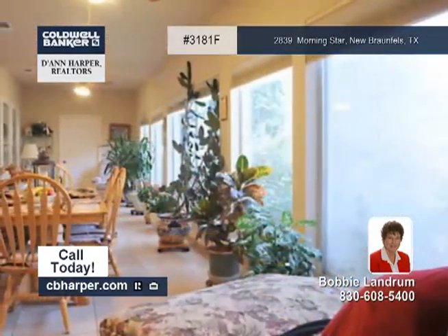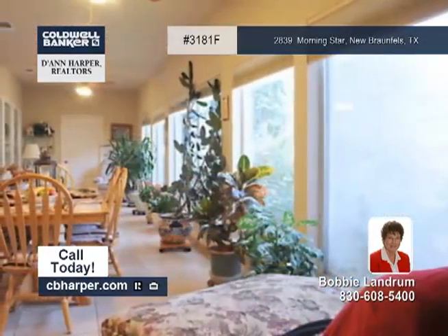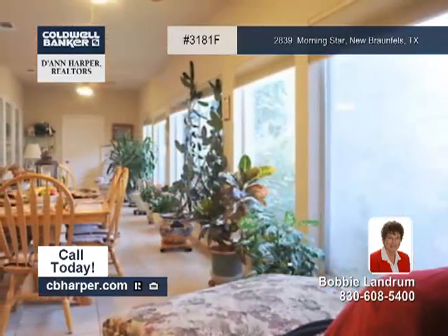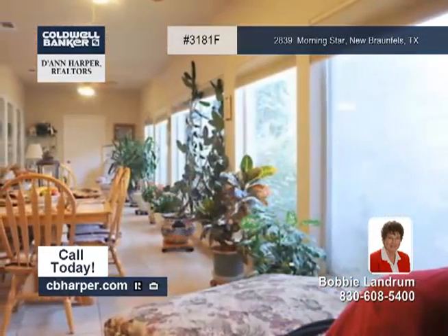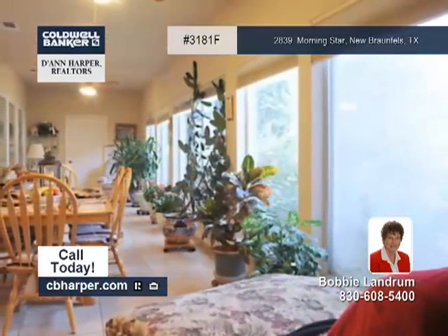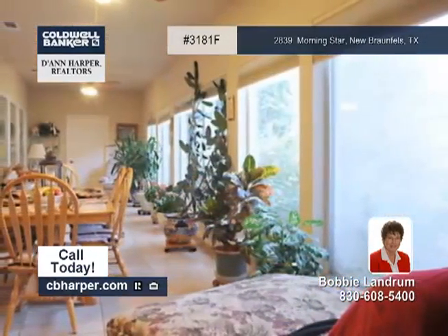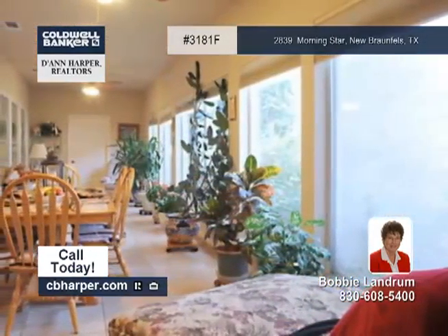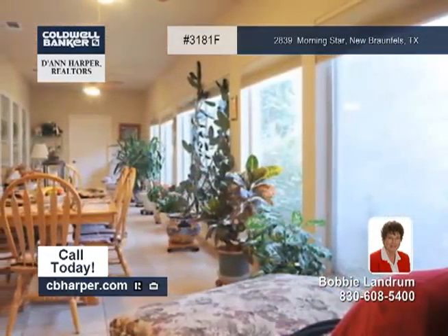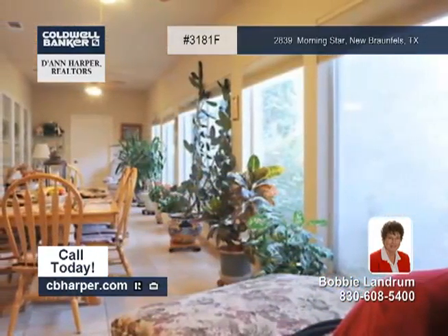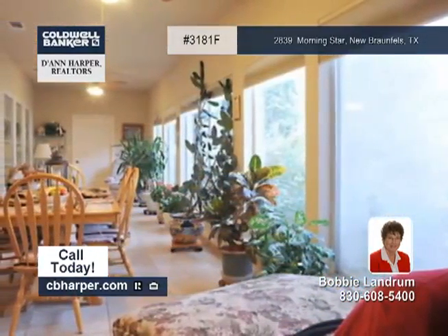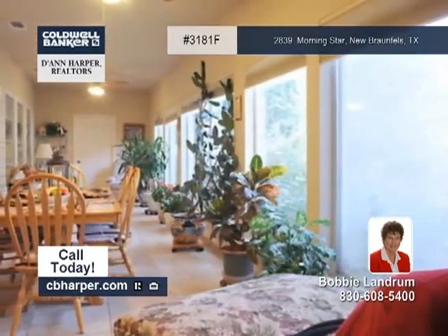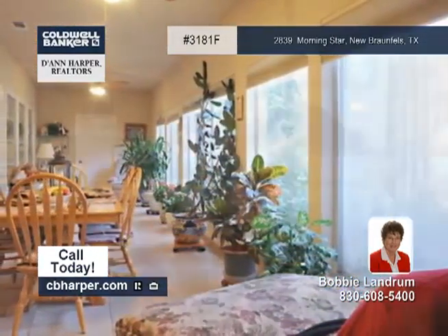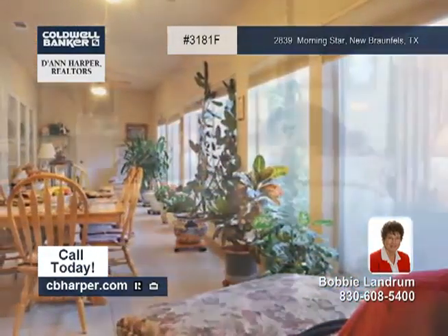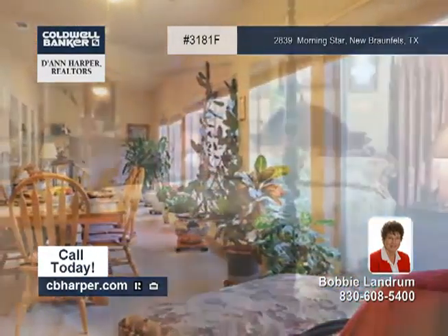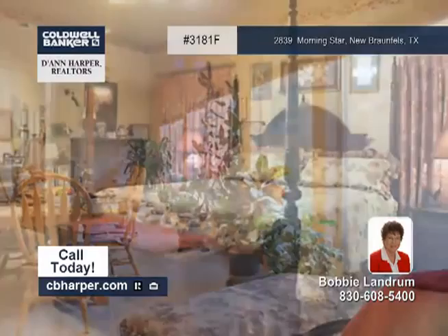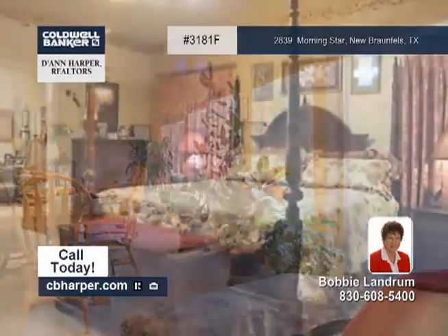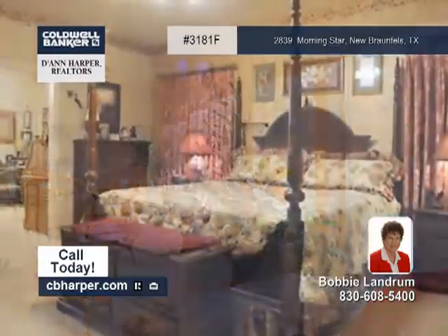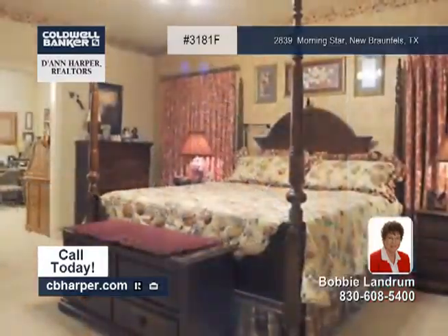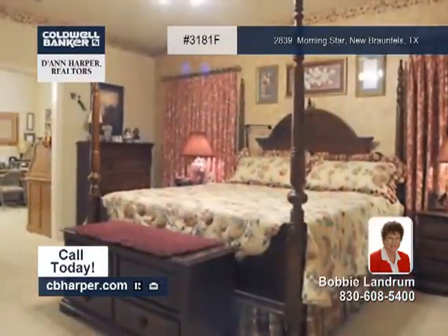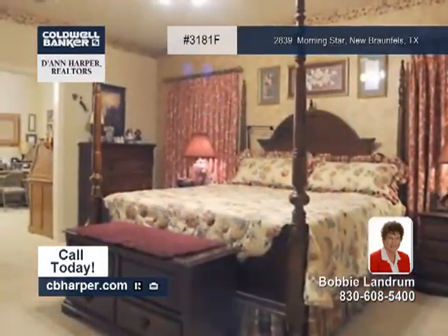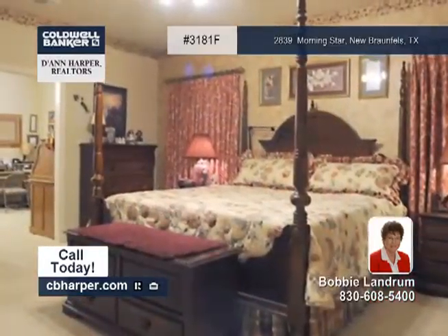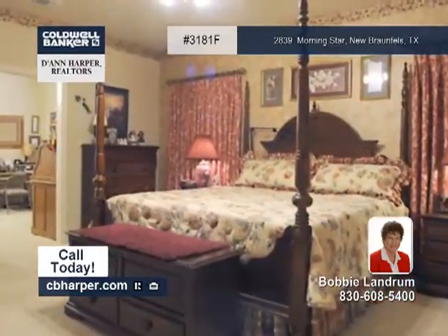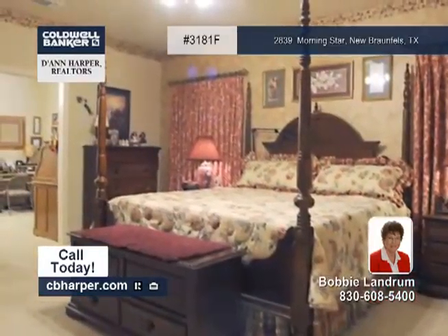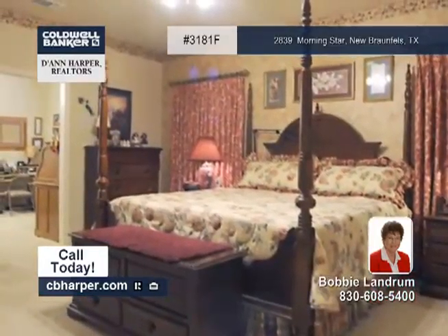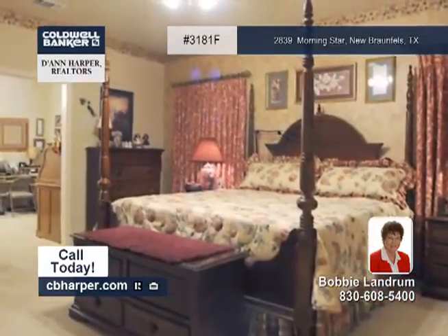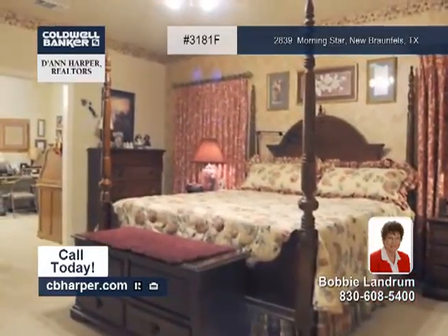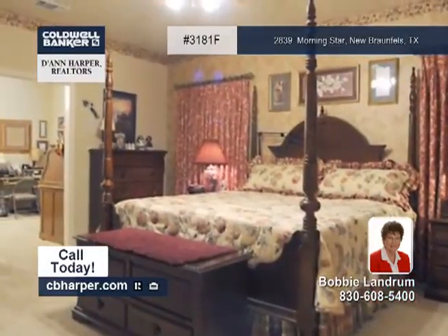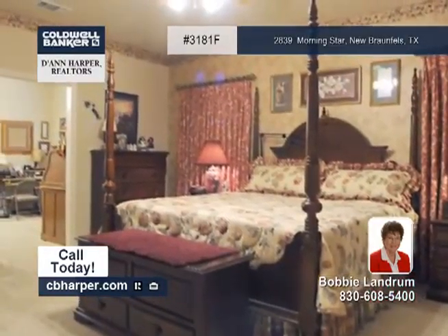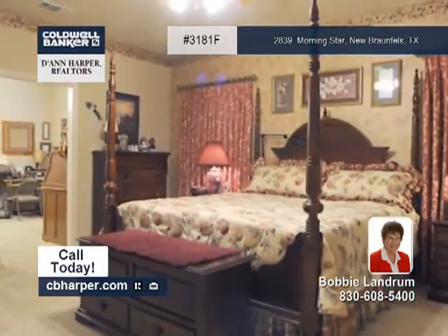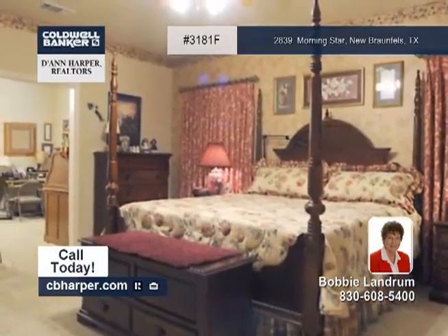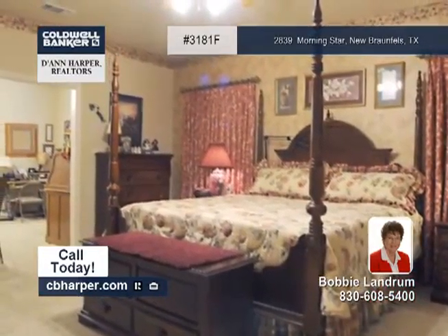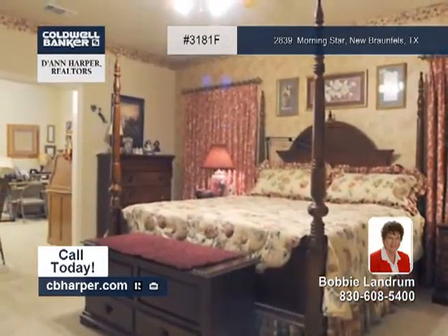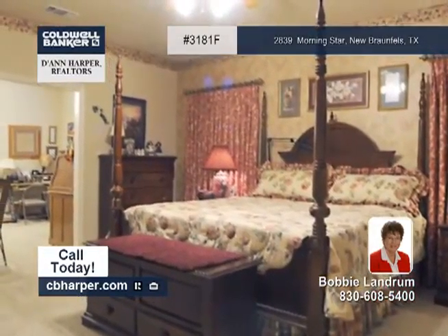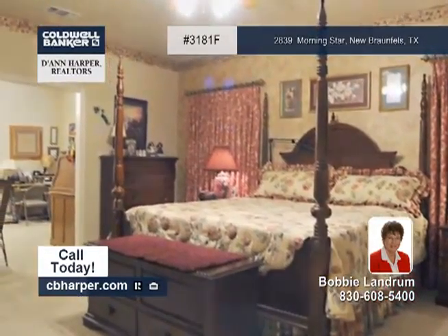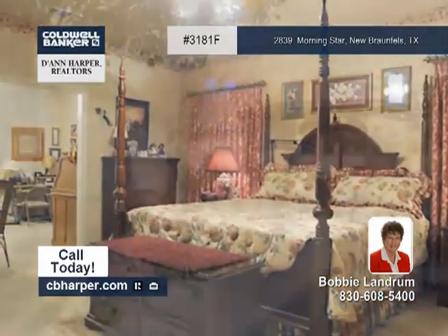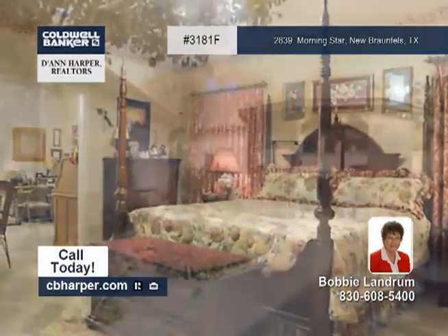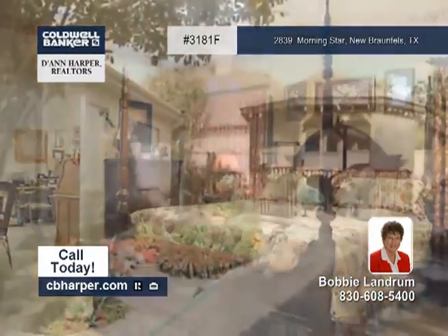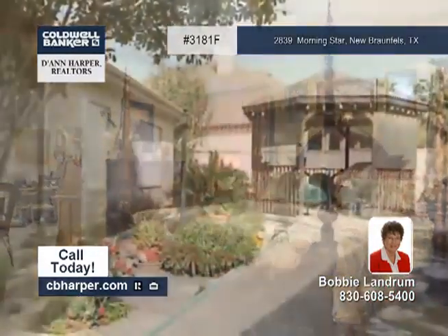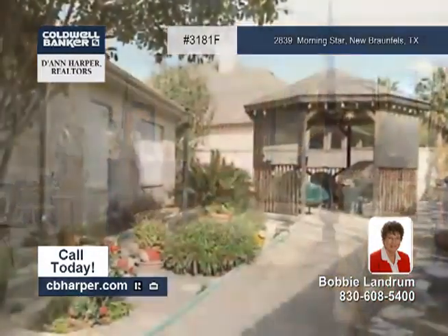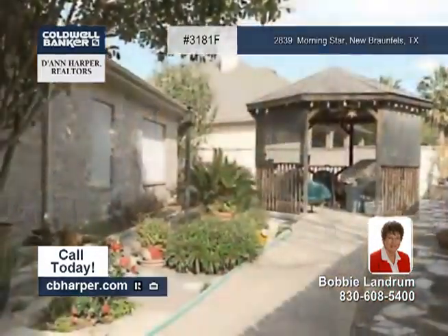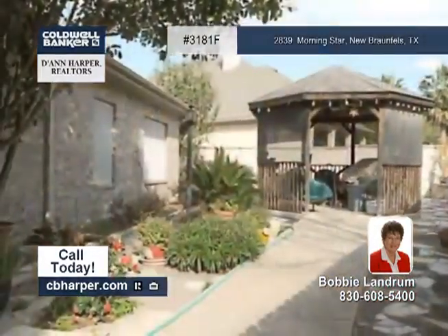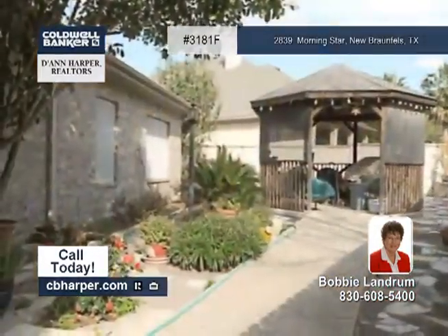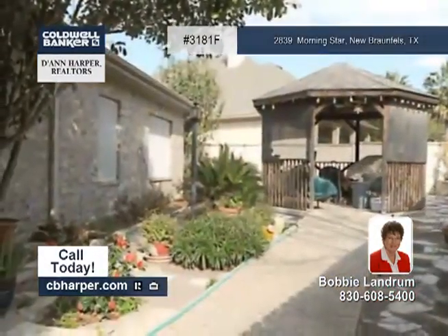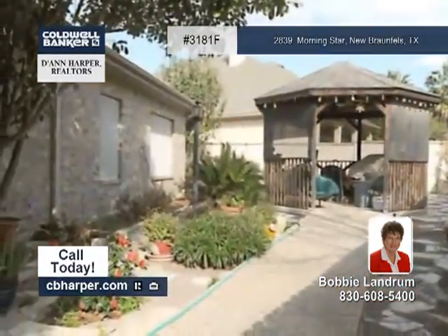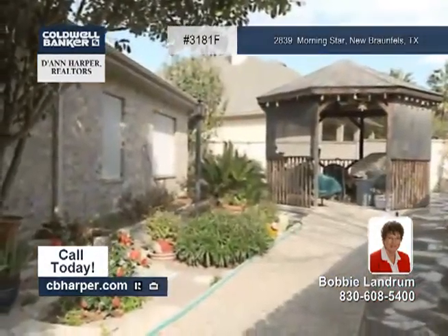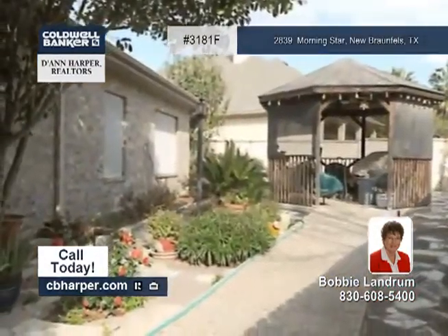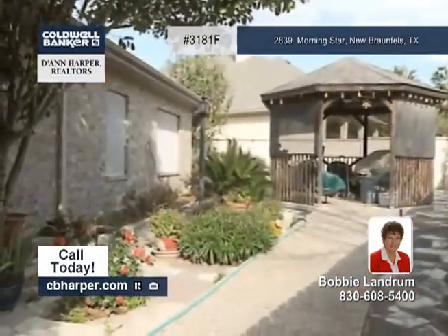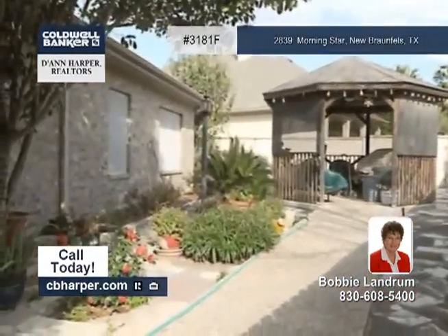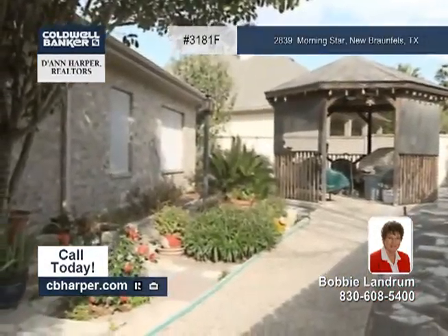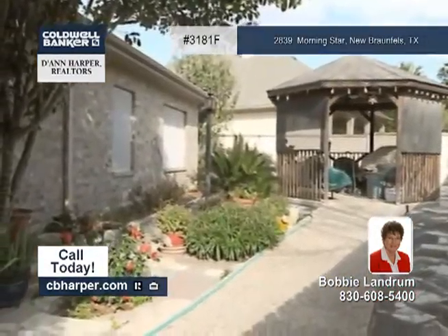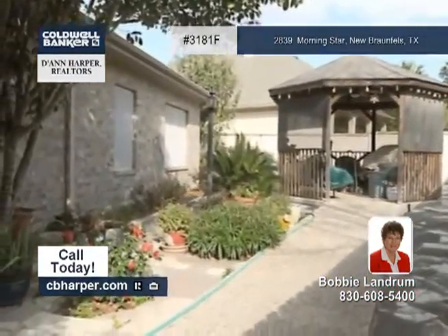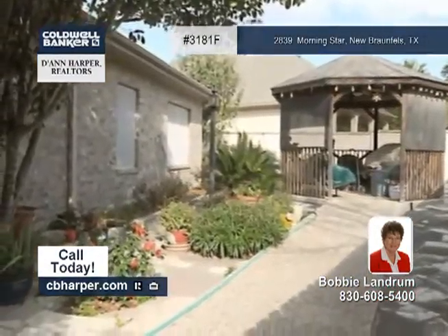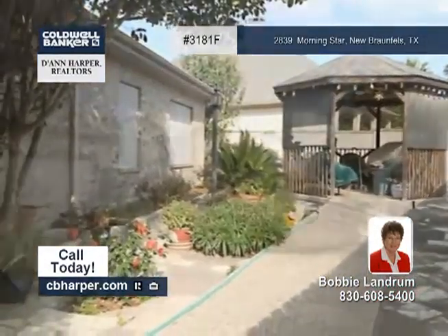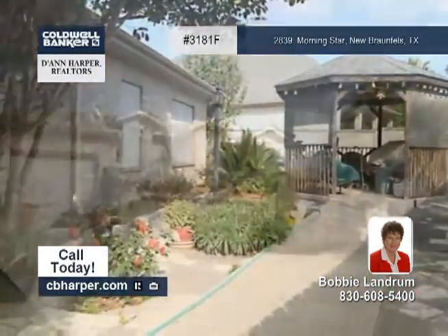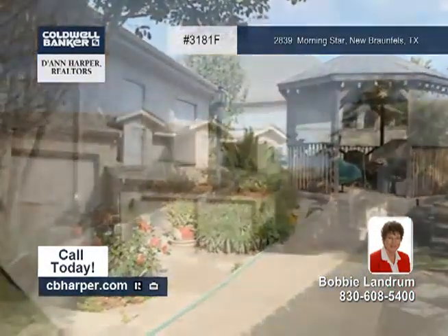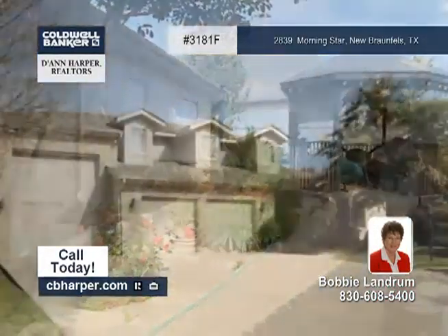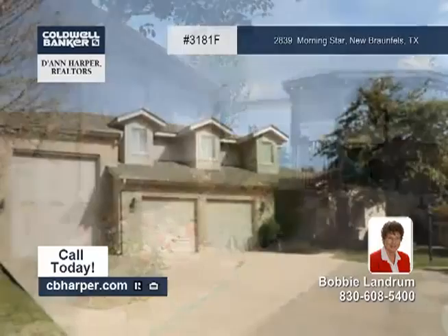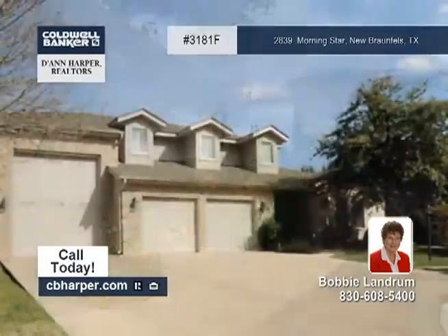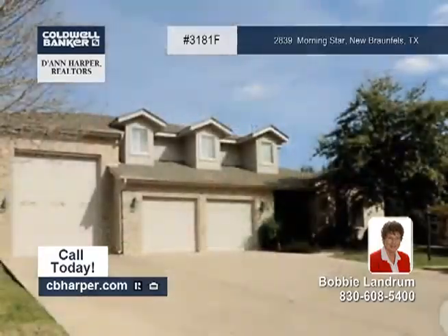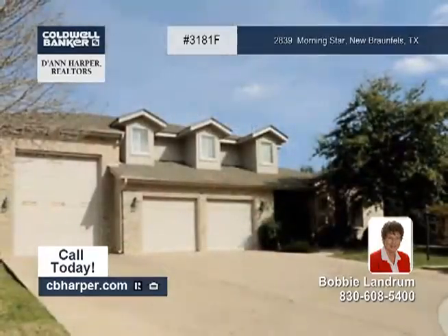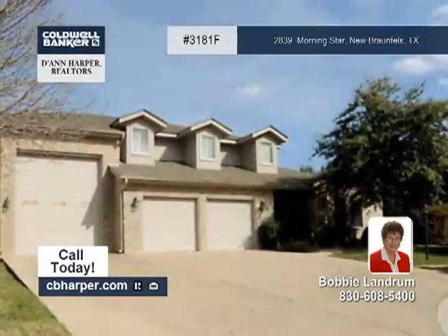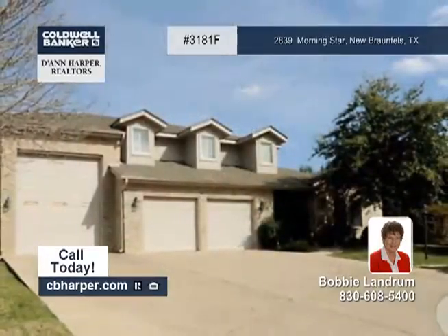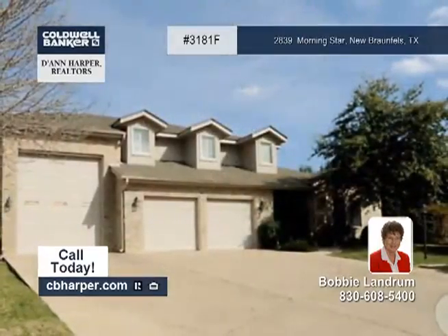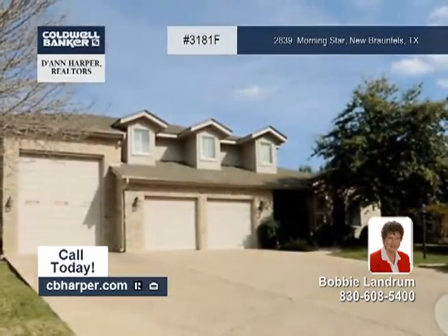Natural light abounds in this great home. Other highlights include a split master bedroom and more. Call Bobby today for more details.